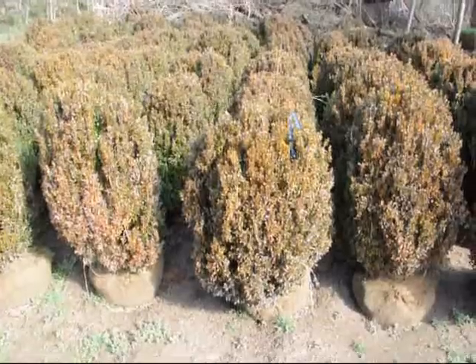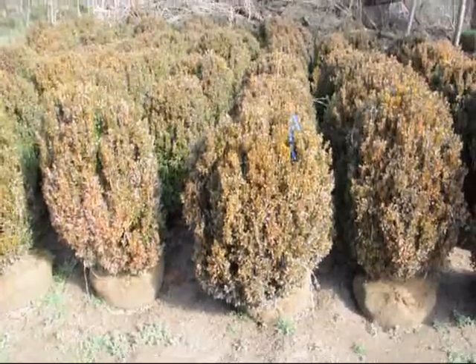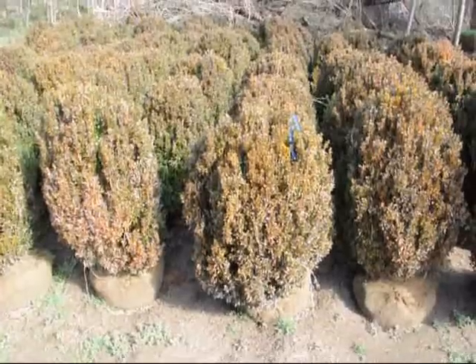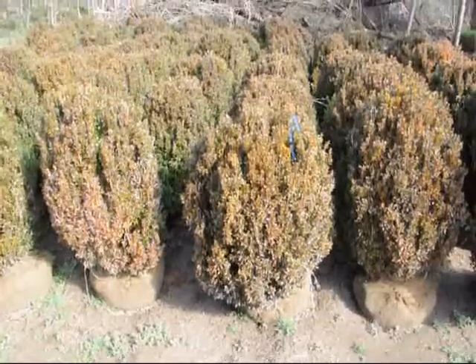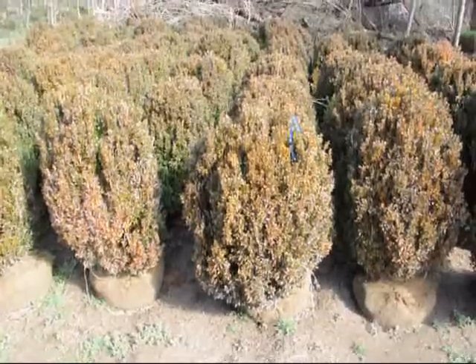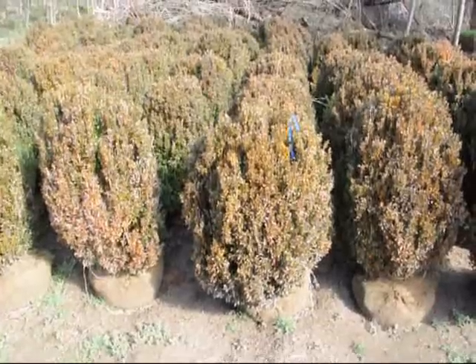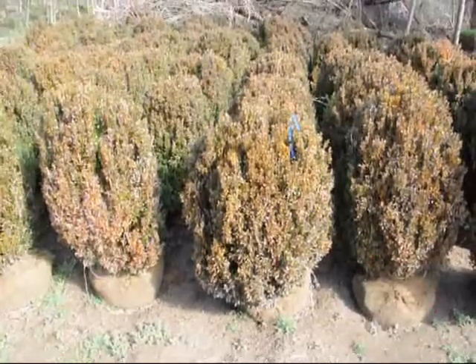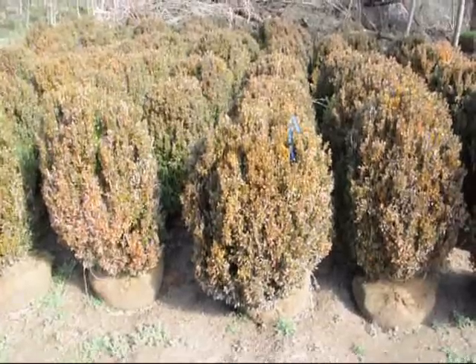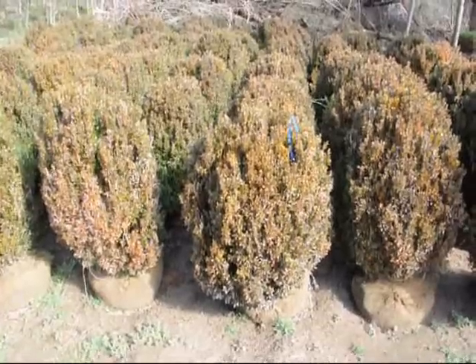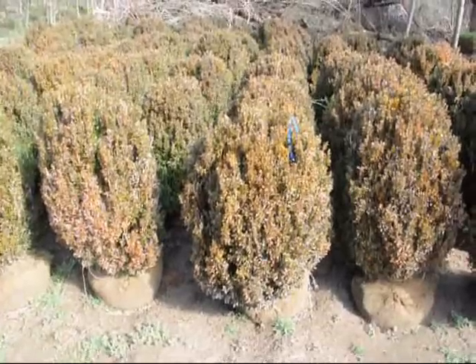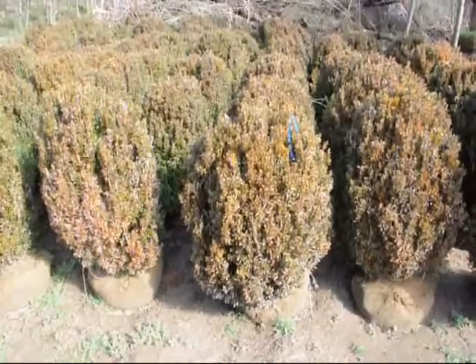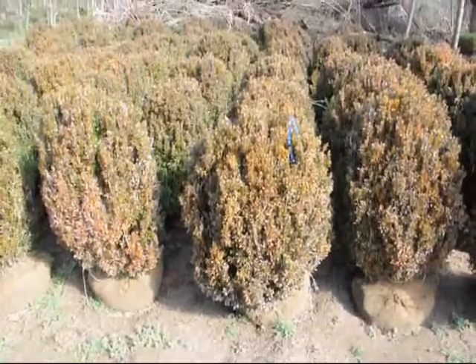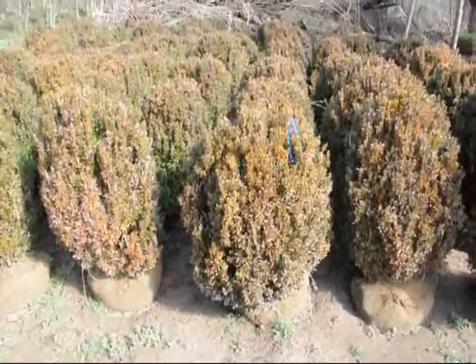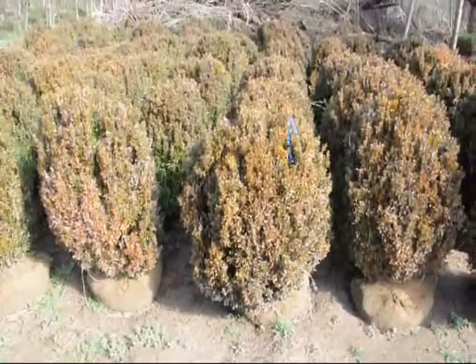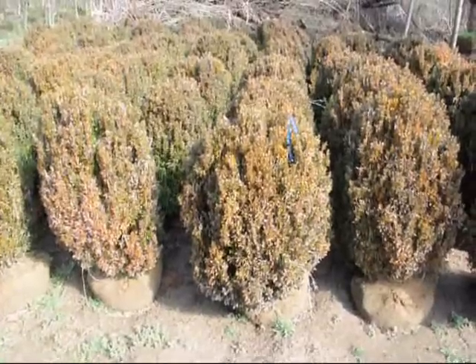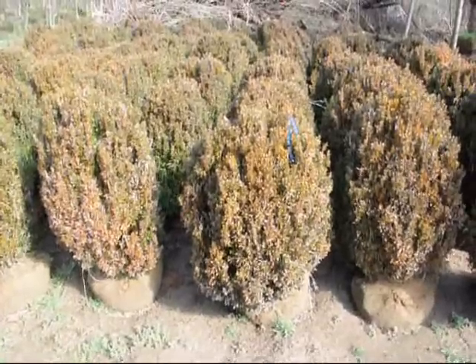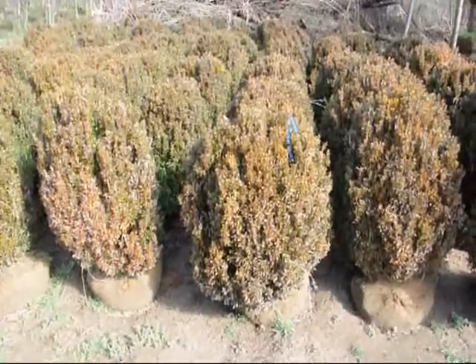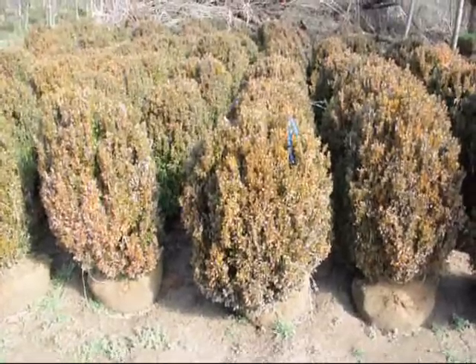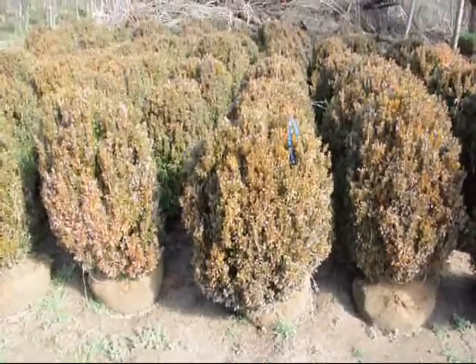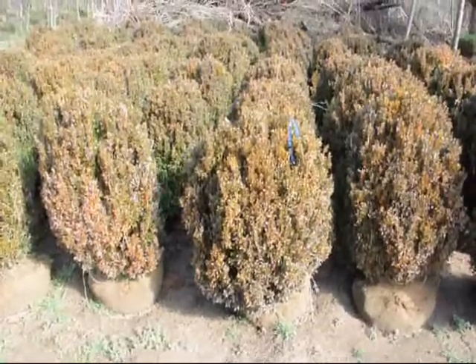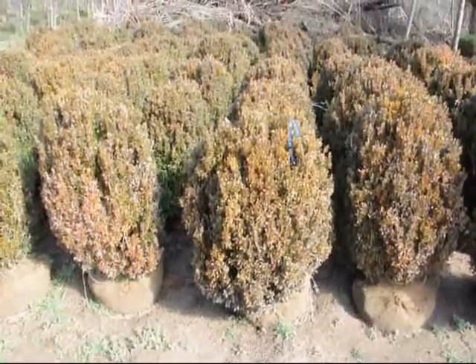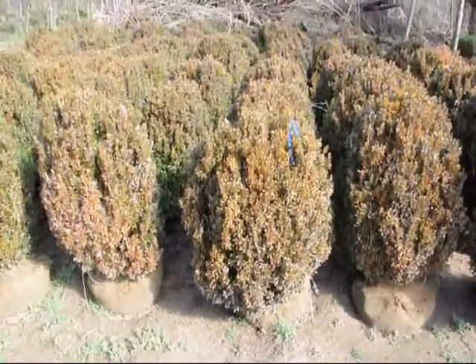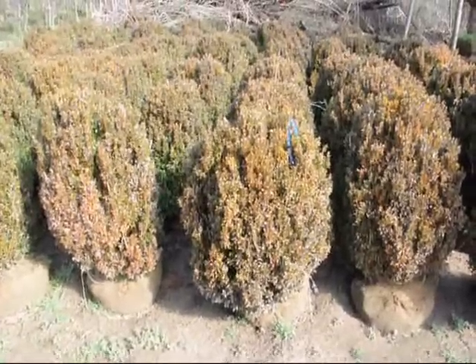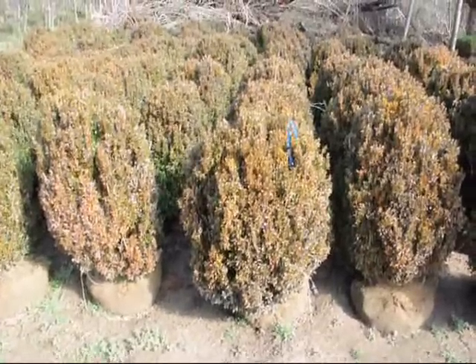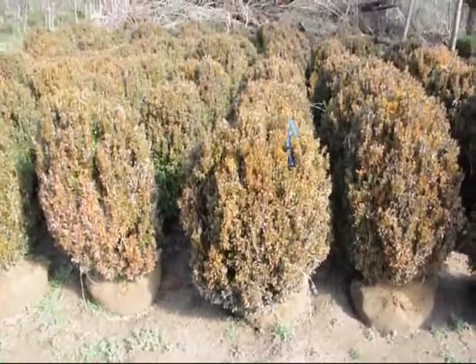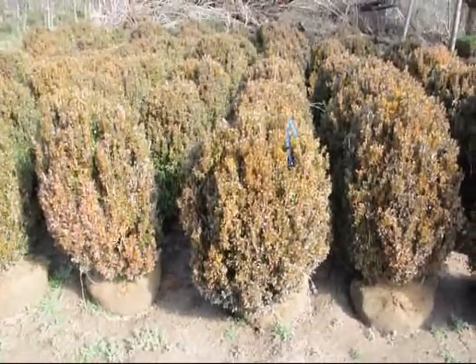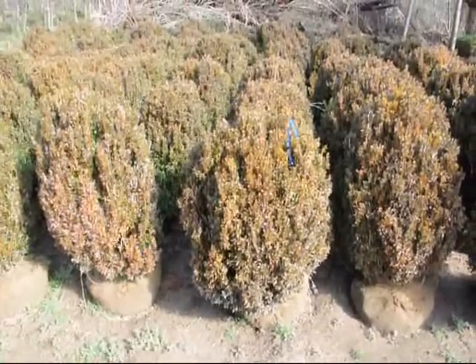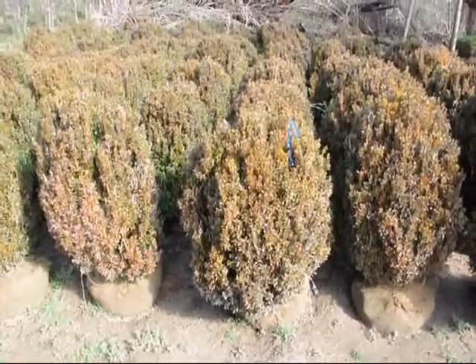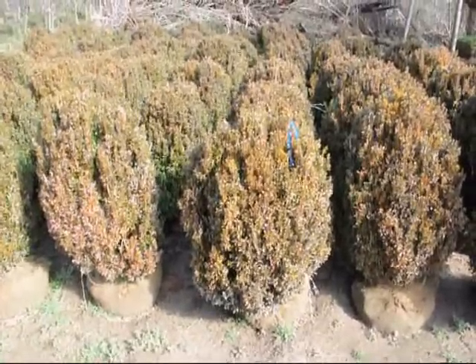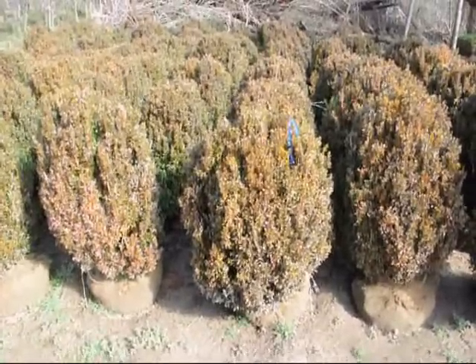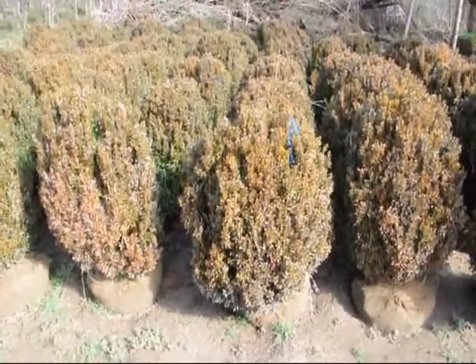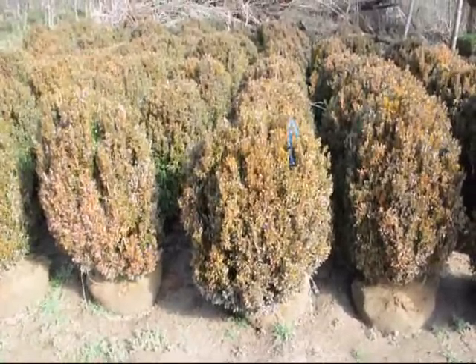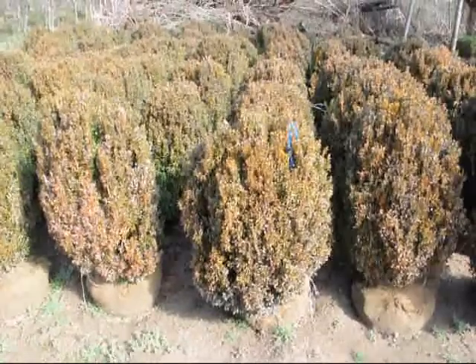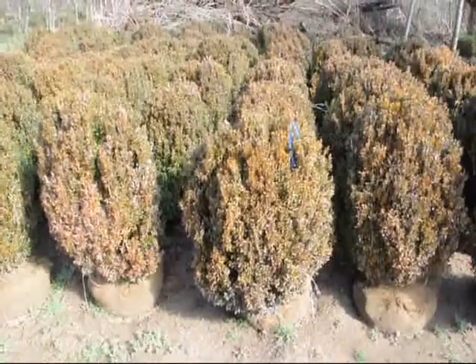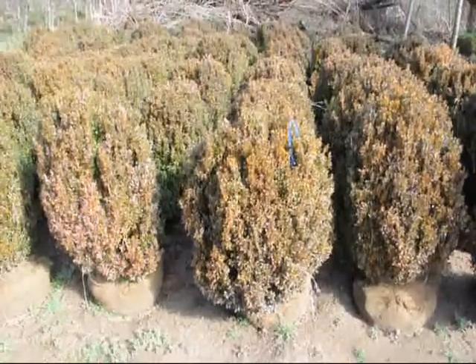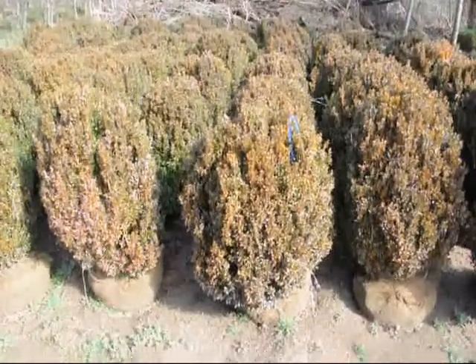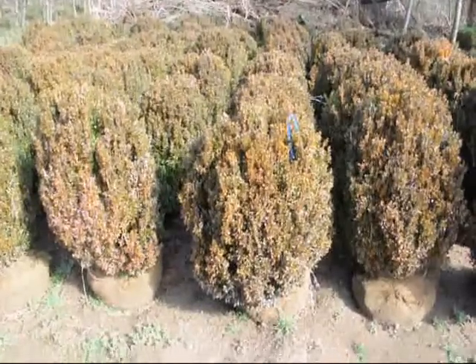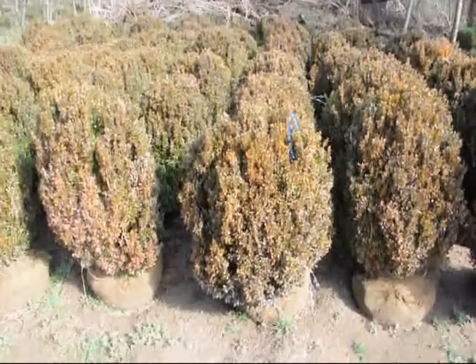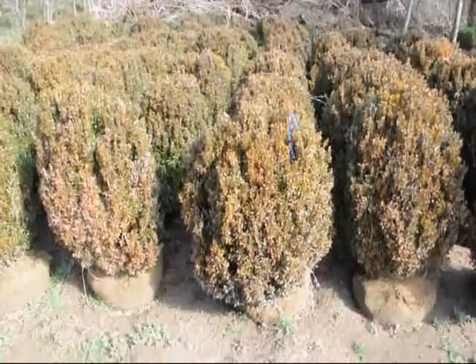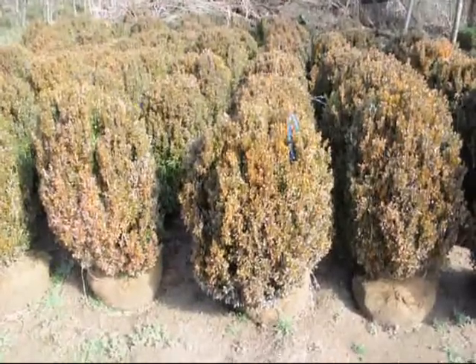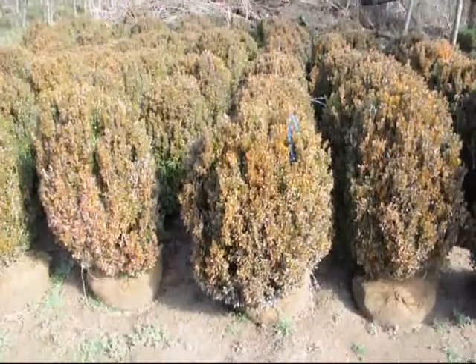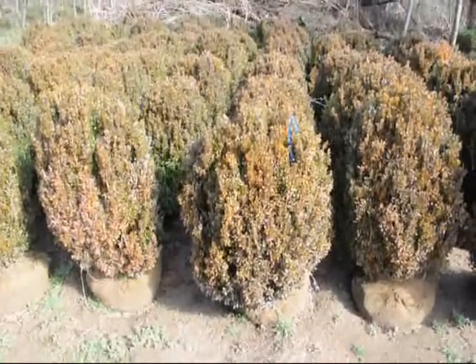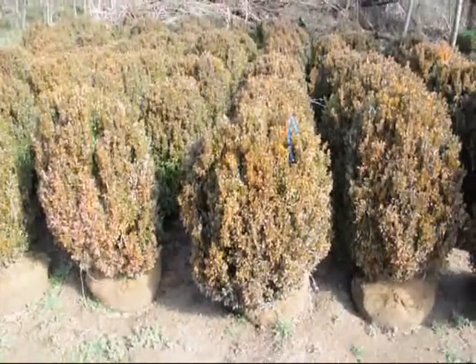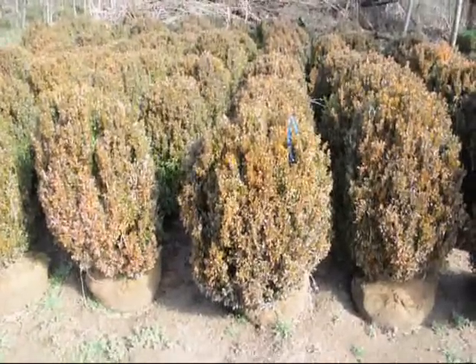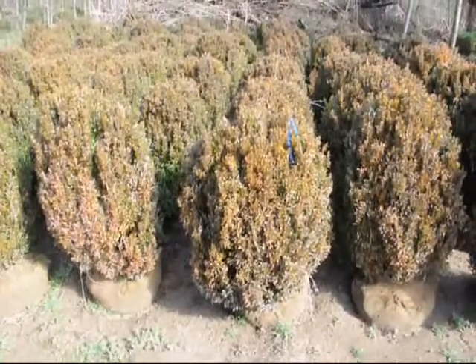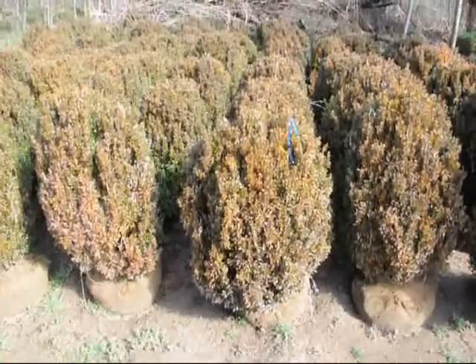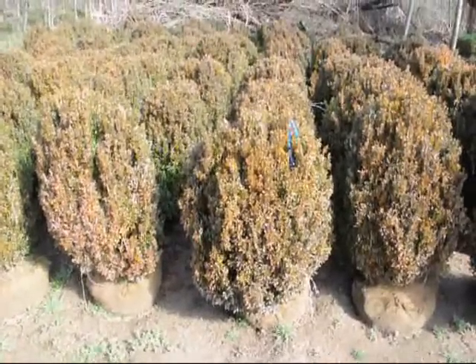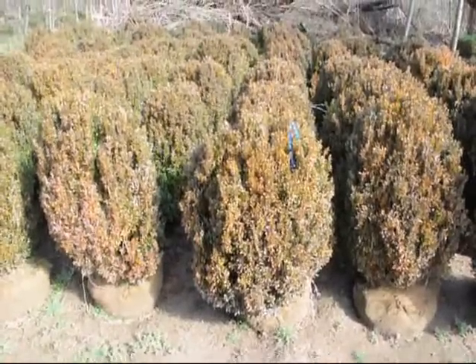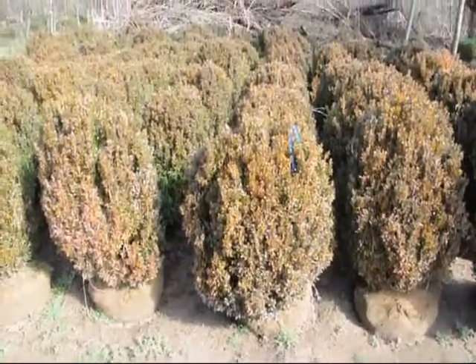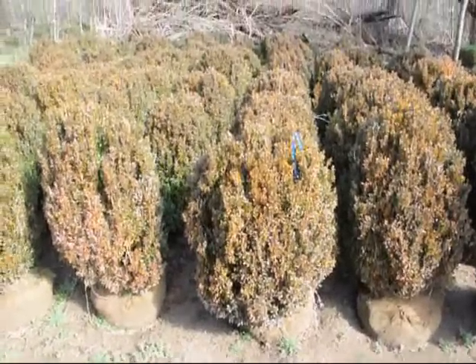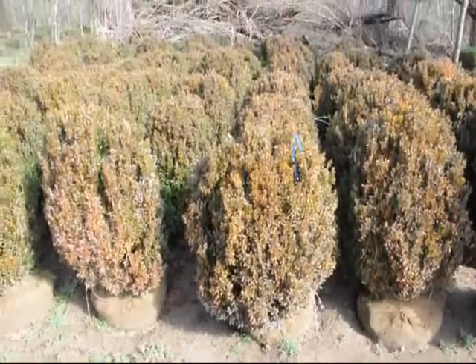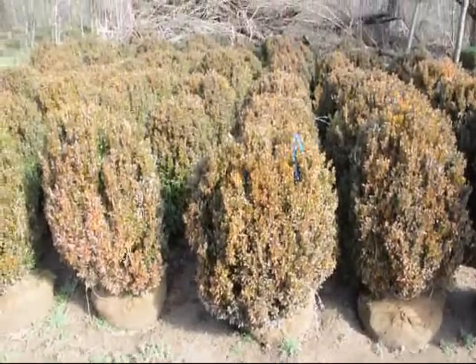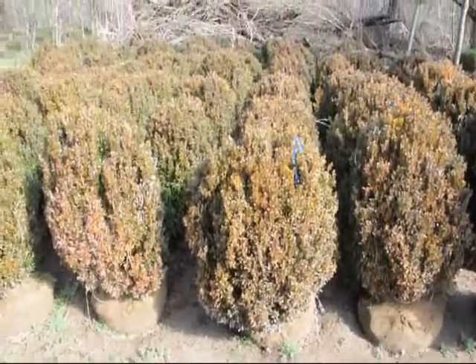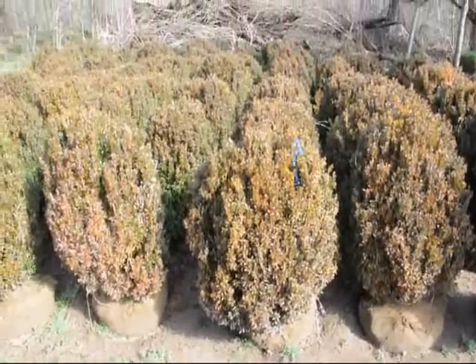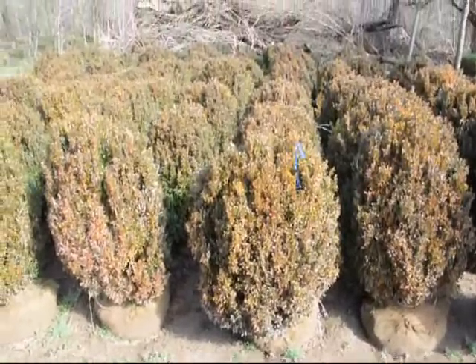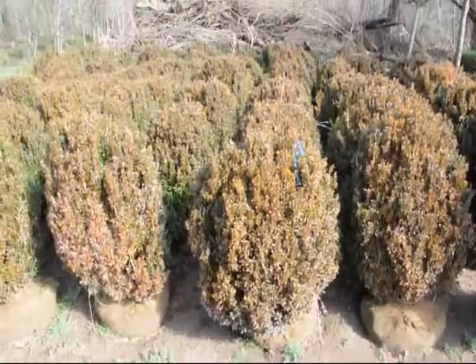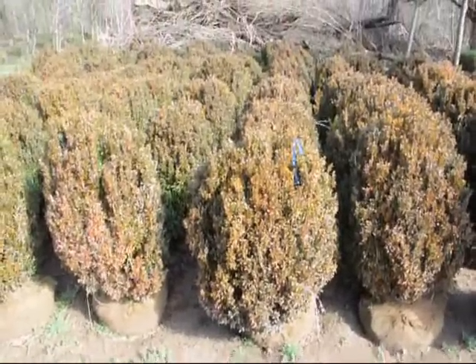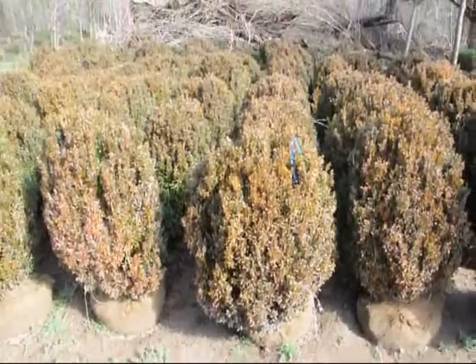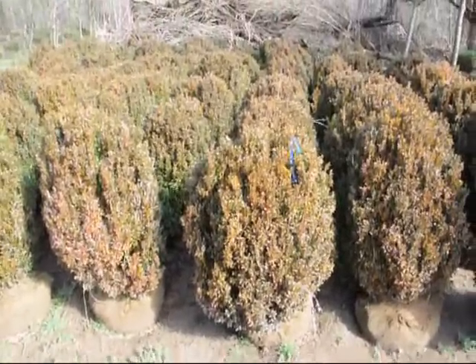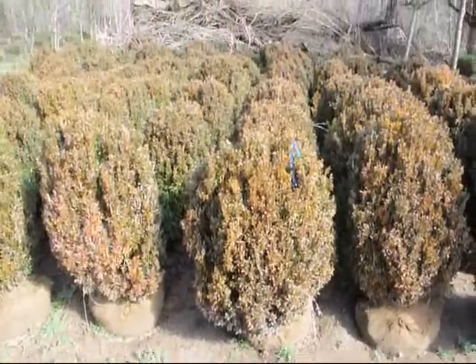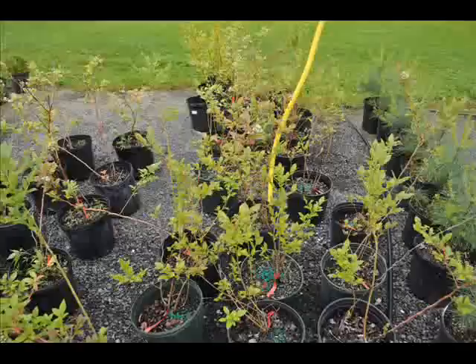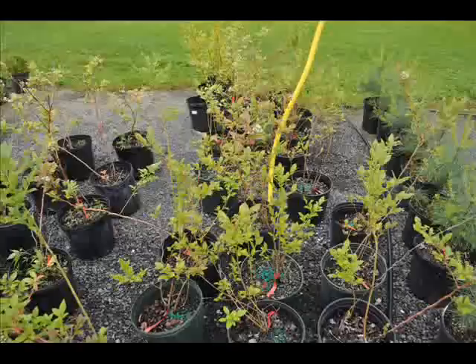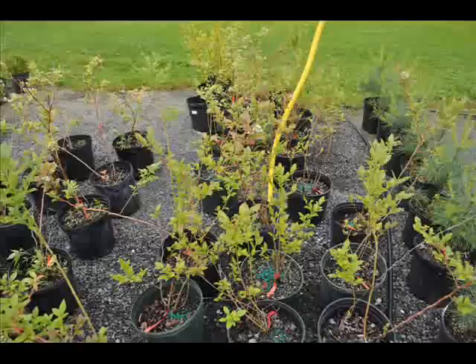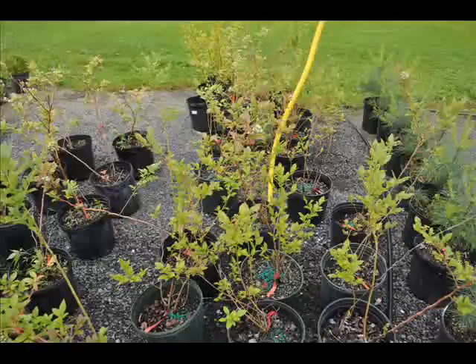These are 30 to 36 inch American boxwood. Give us a call at 215-651-8329.